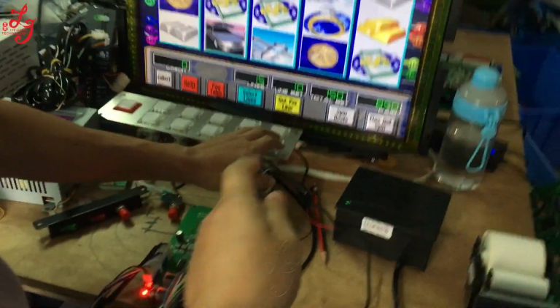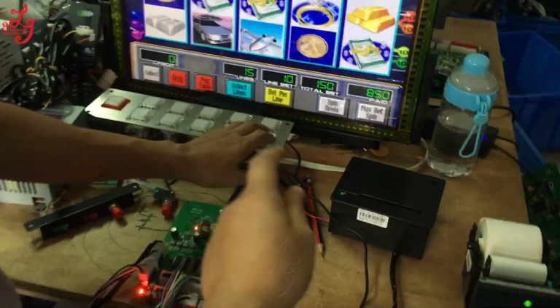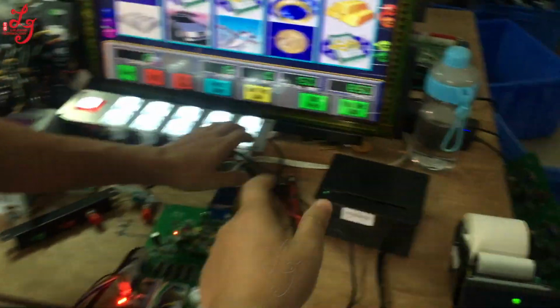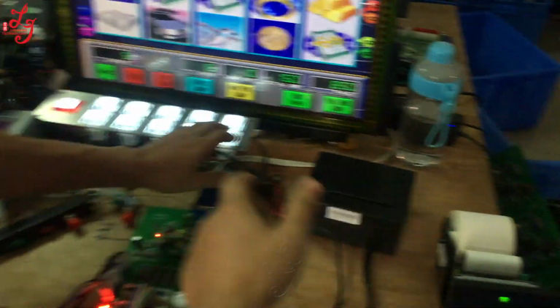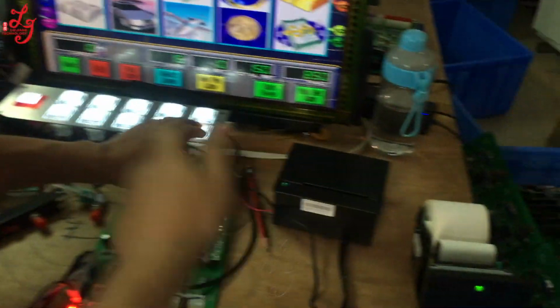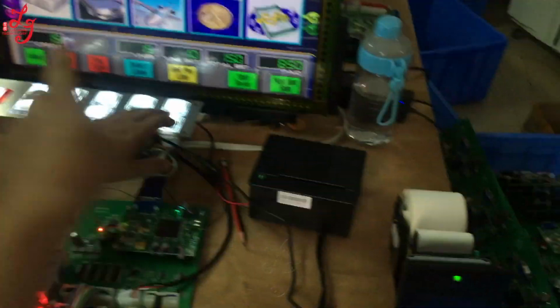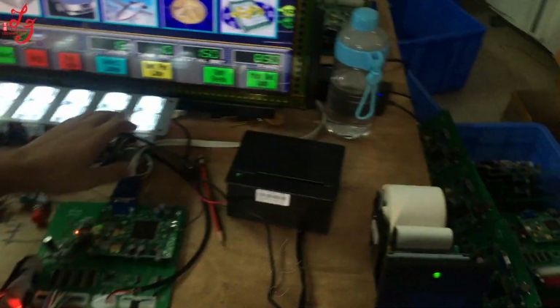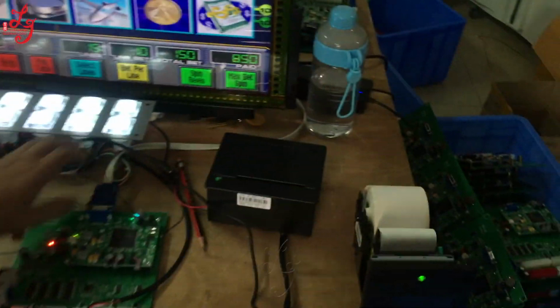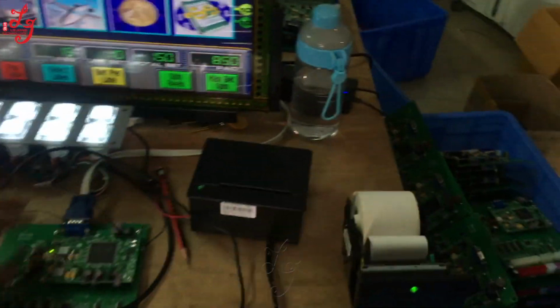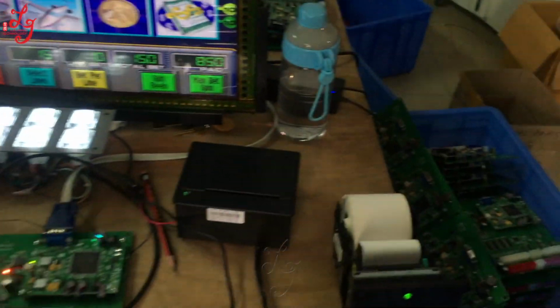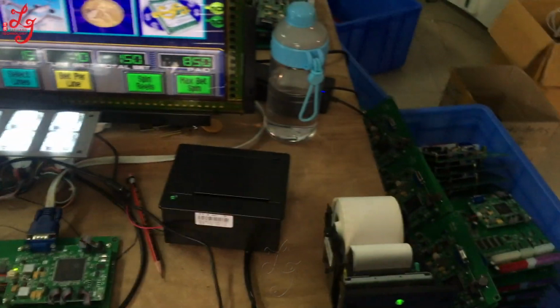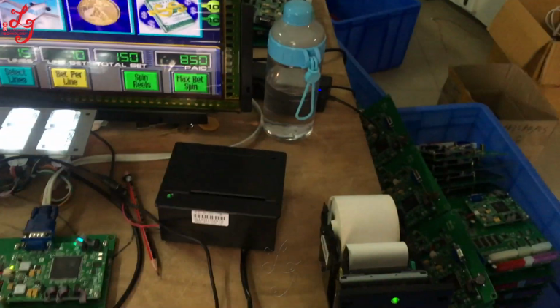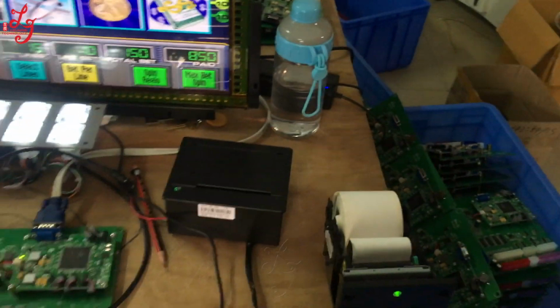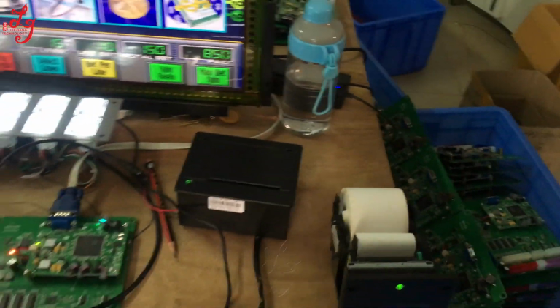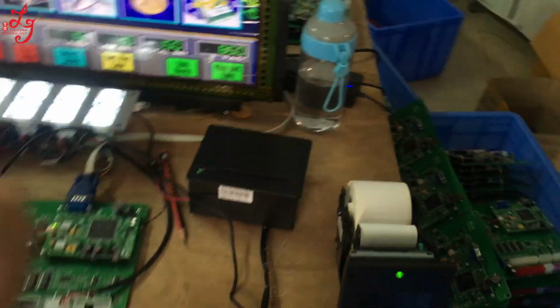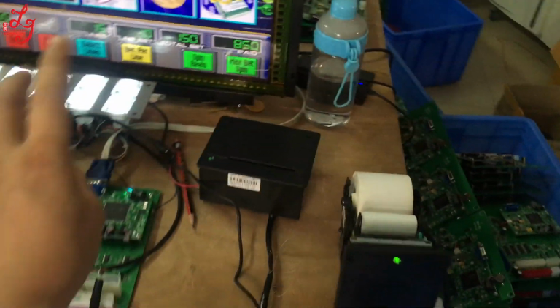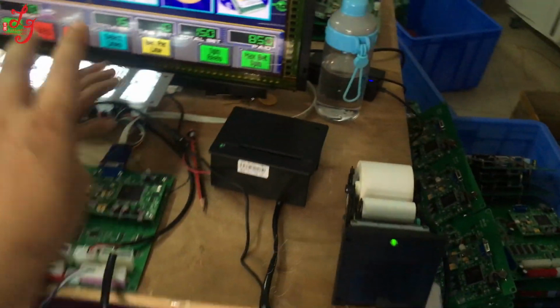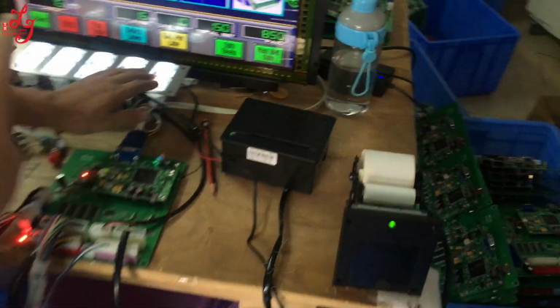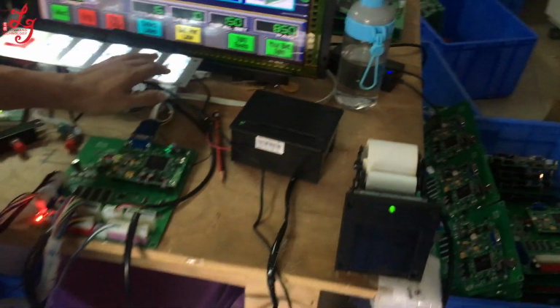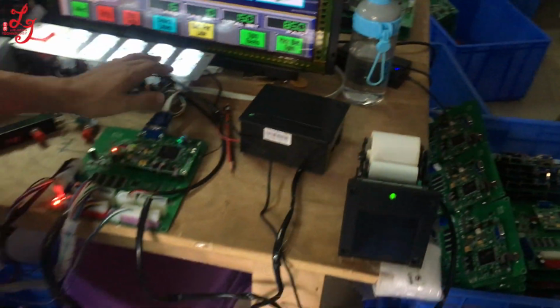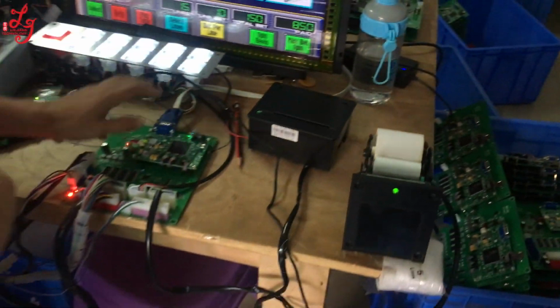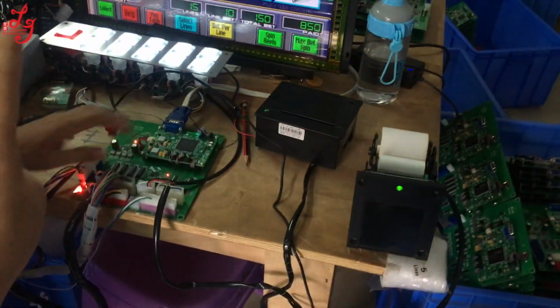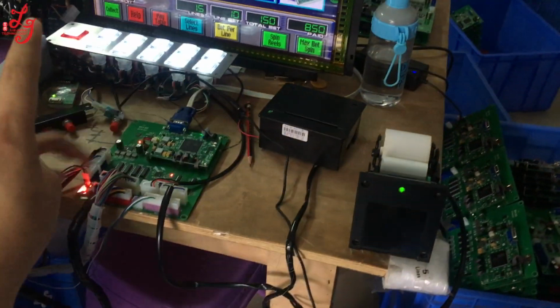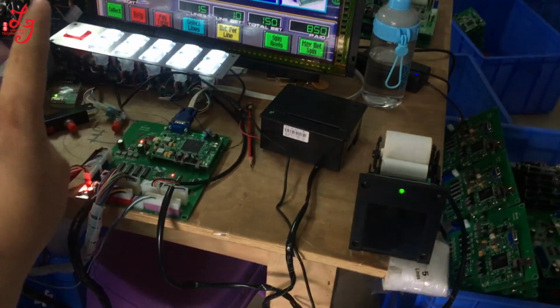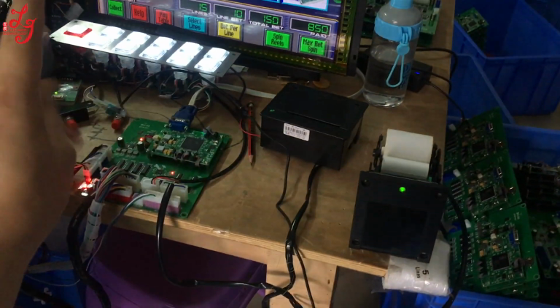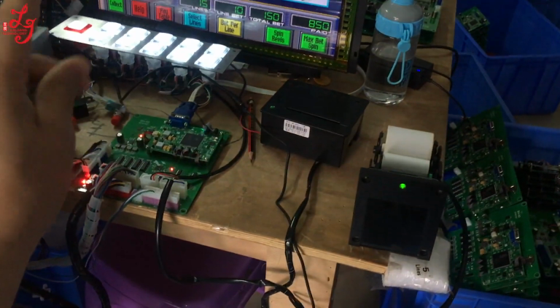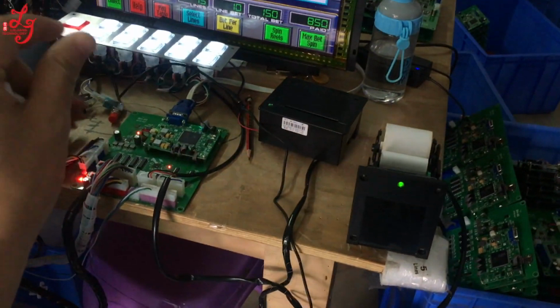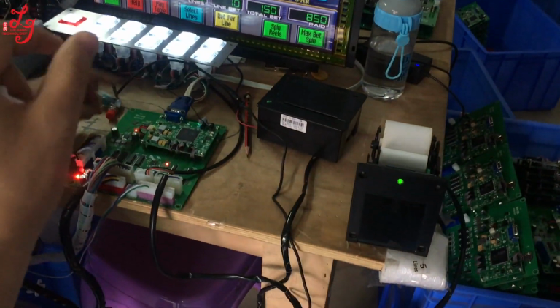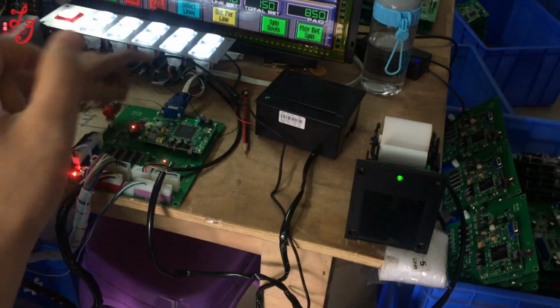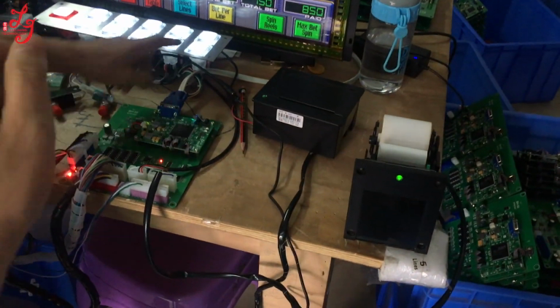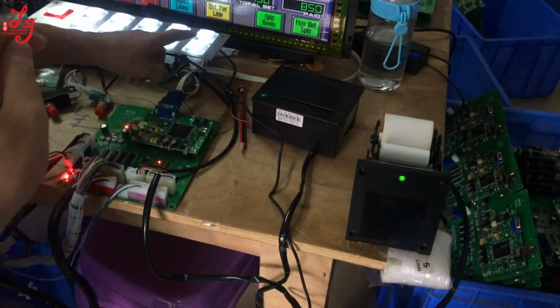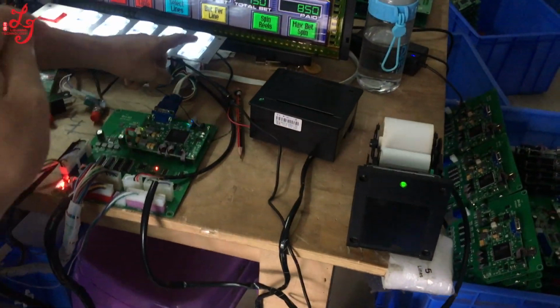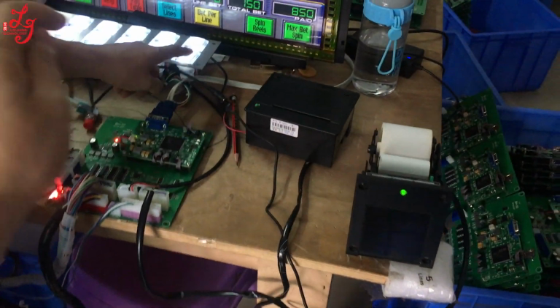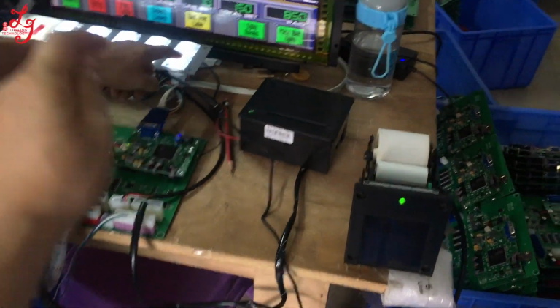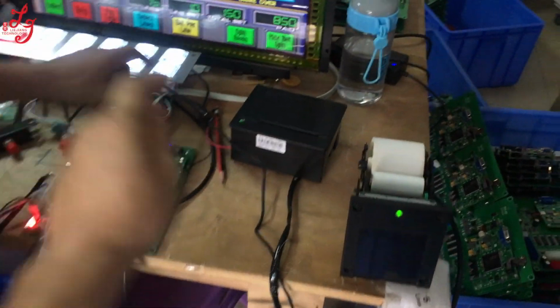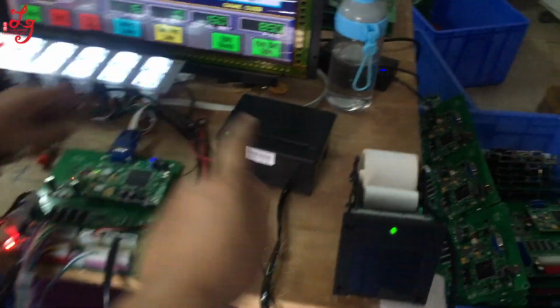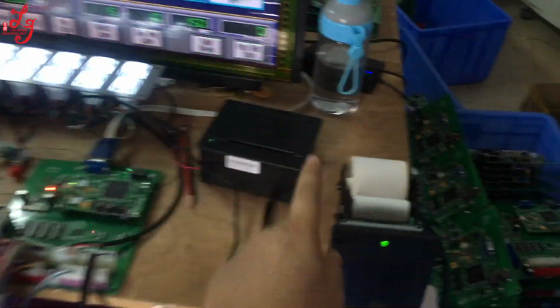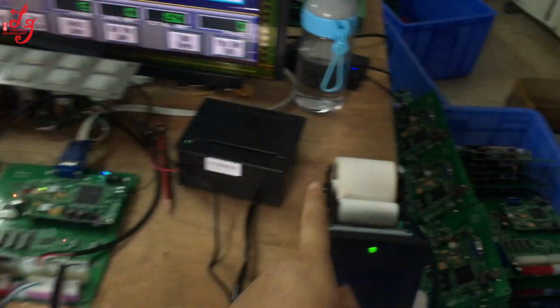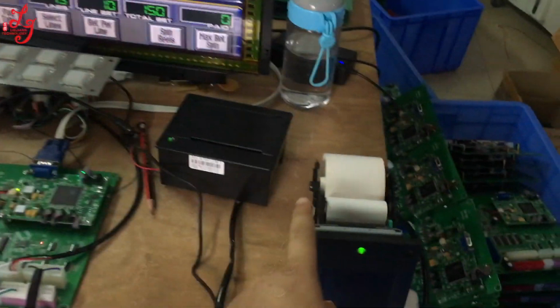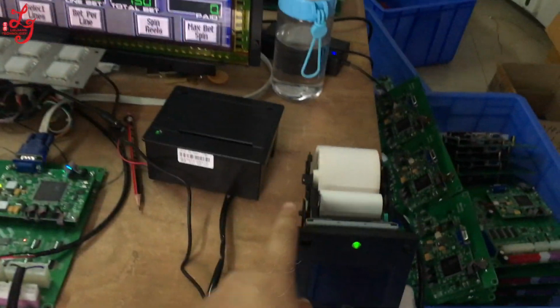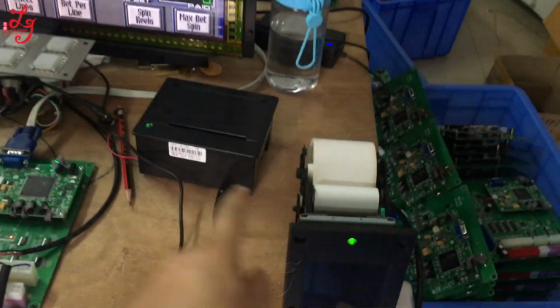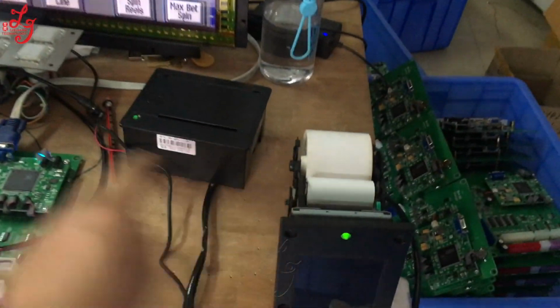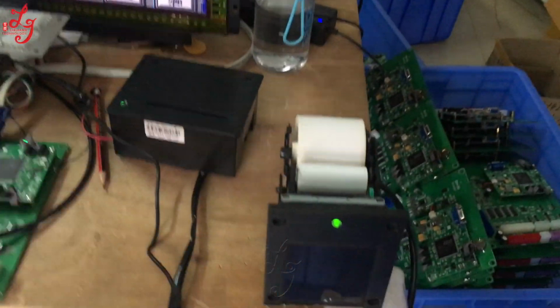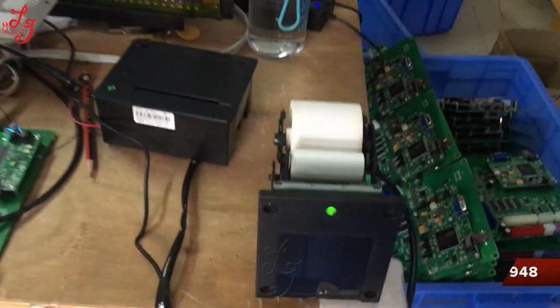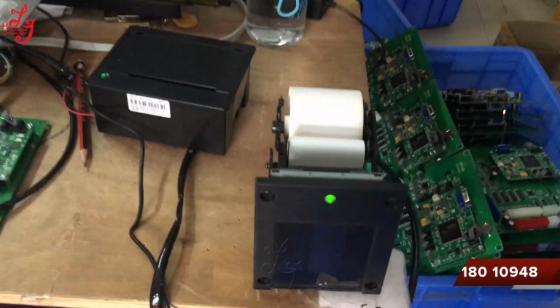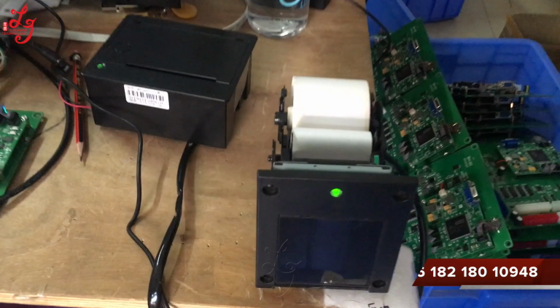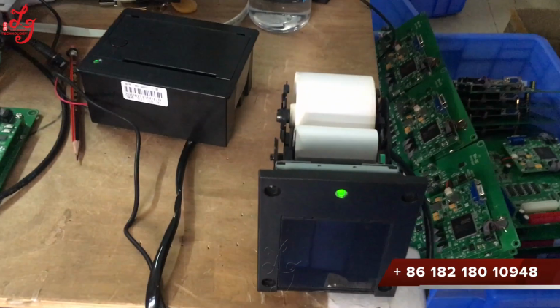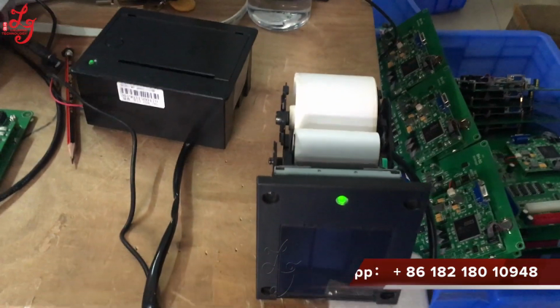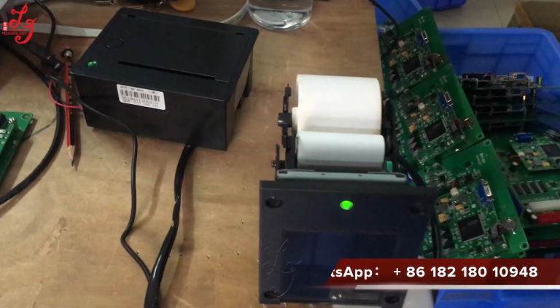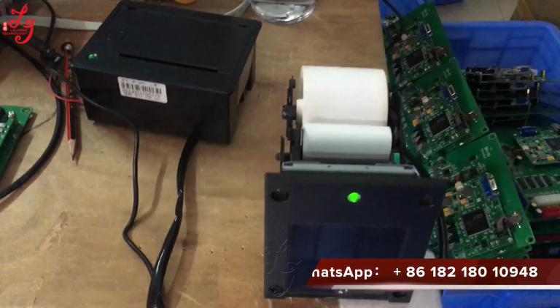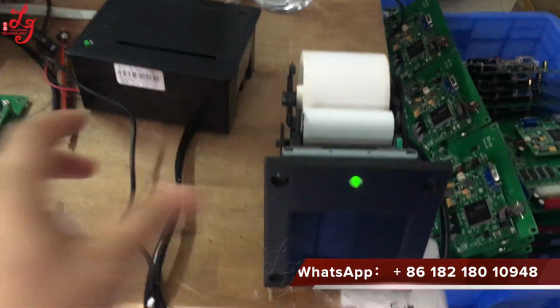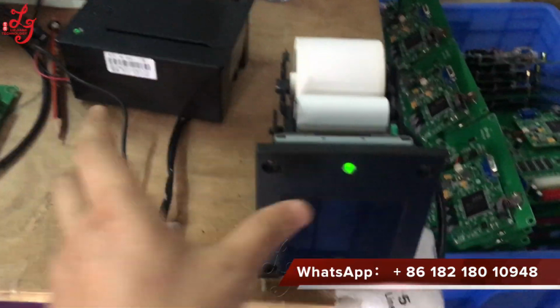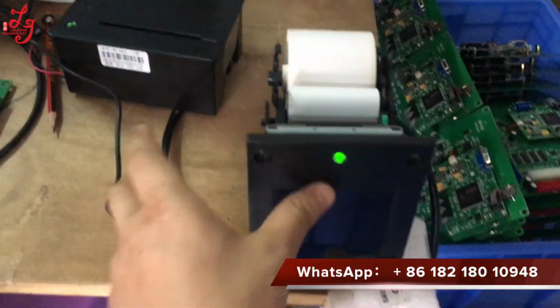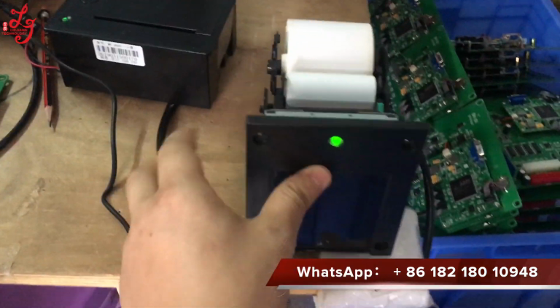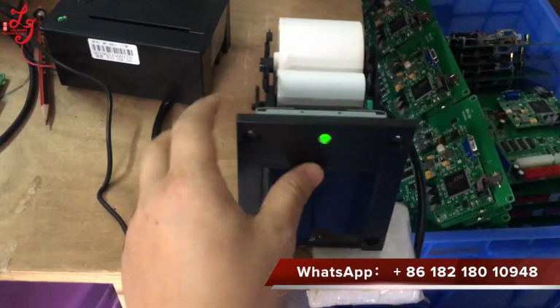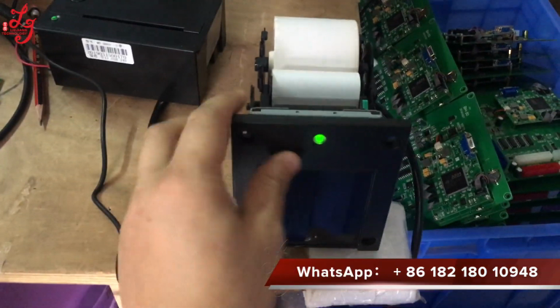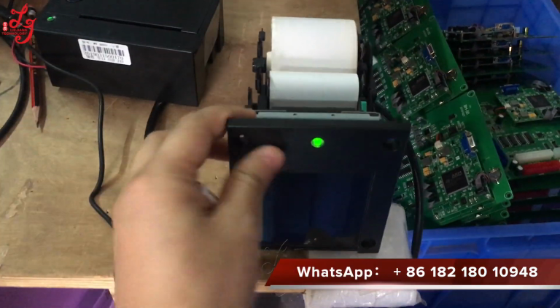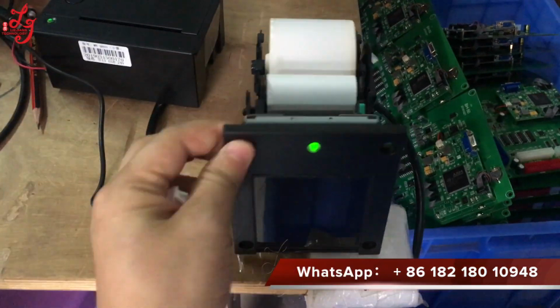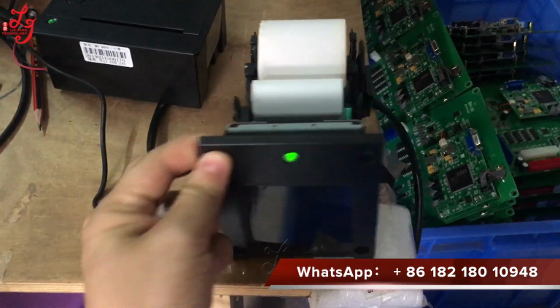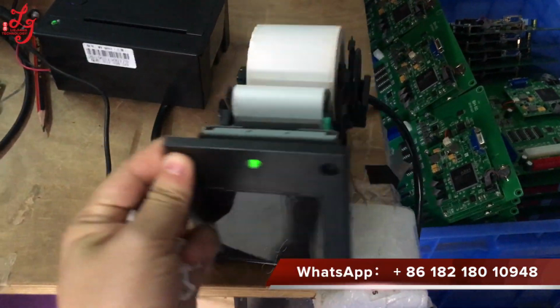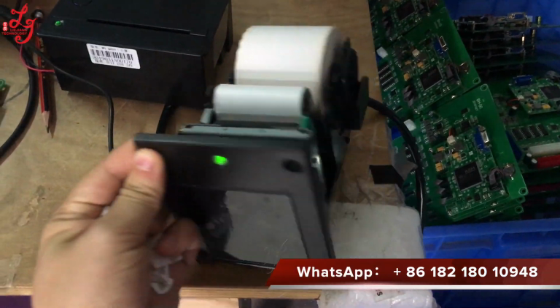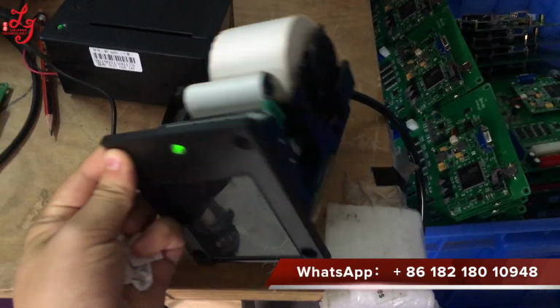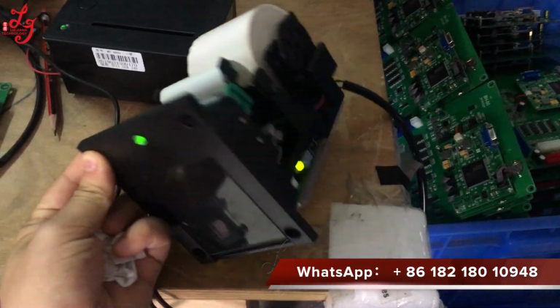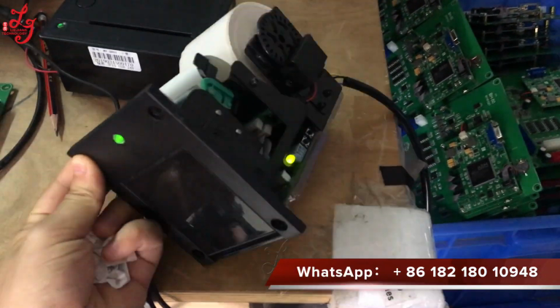Let me introduce a new printer. This is the ICT printer.